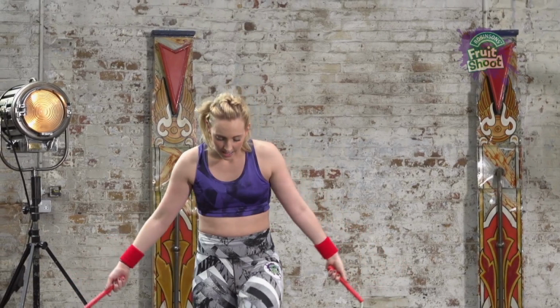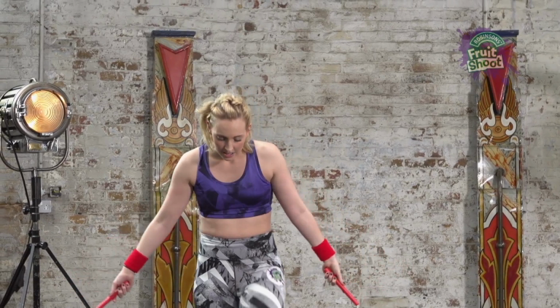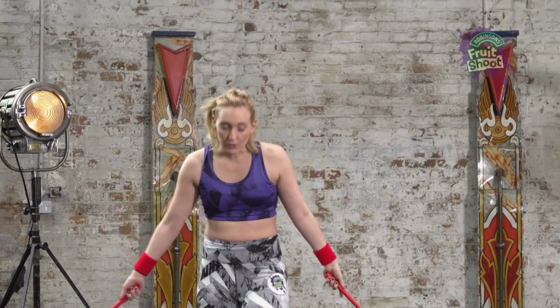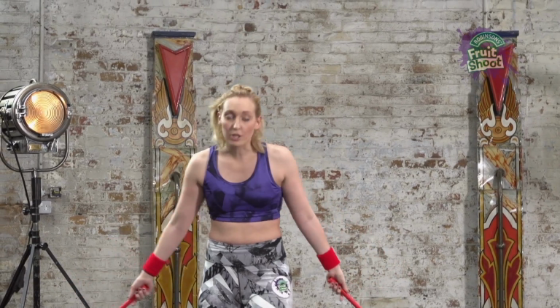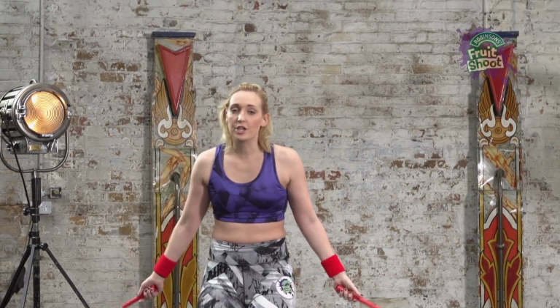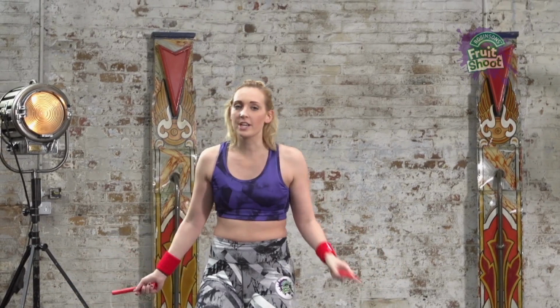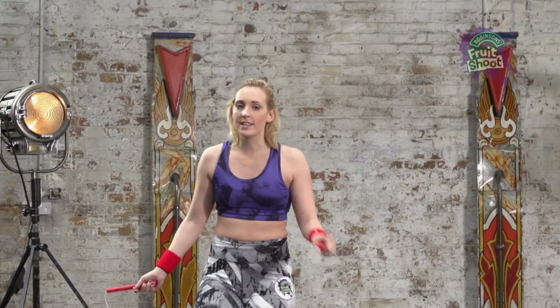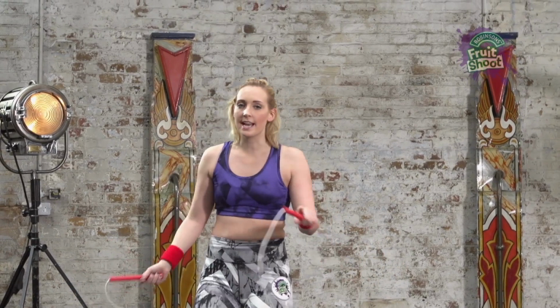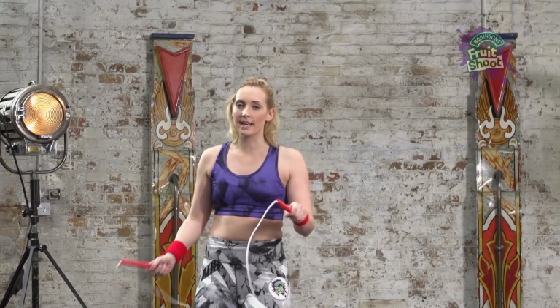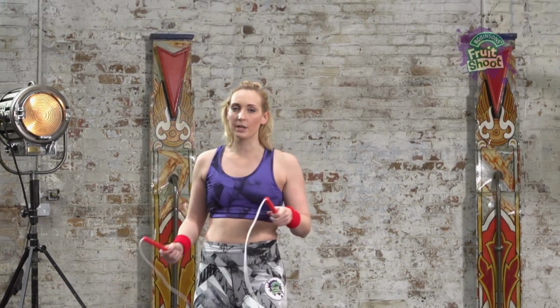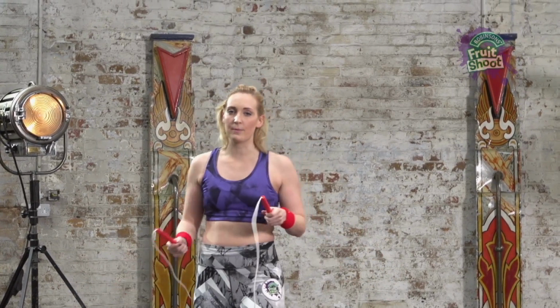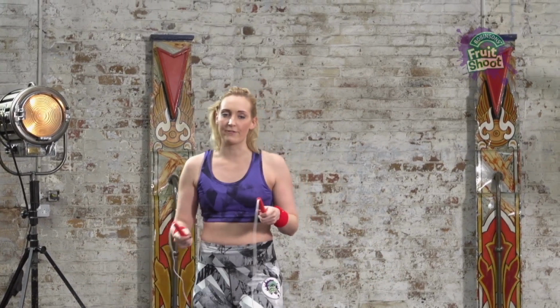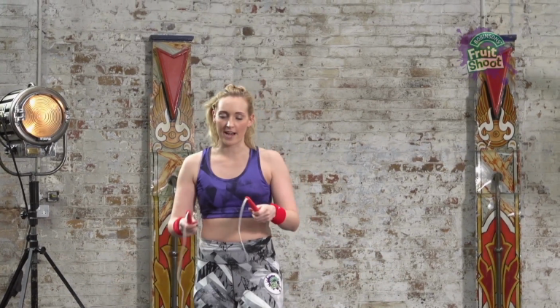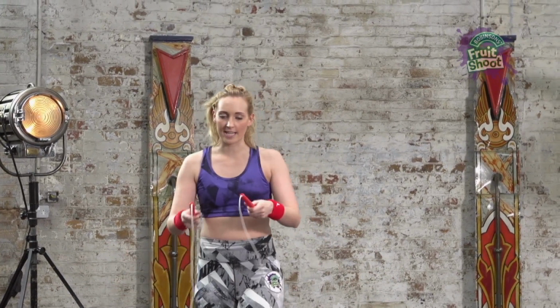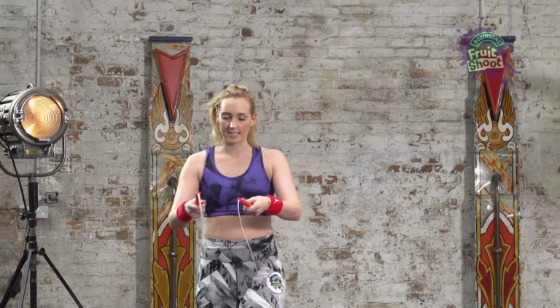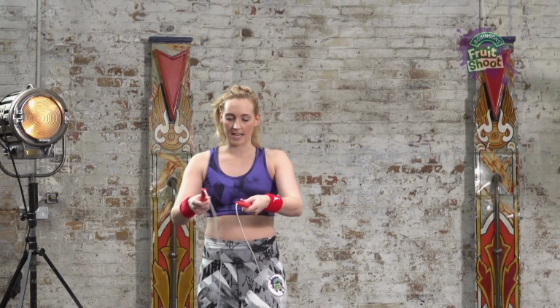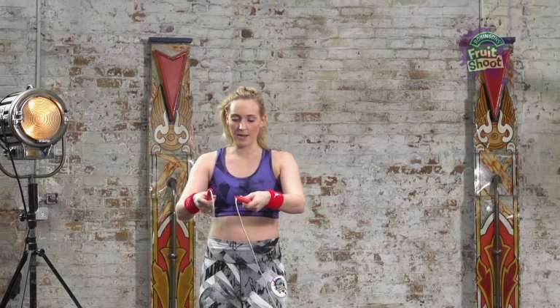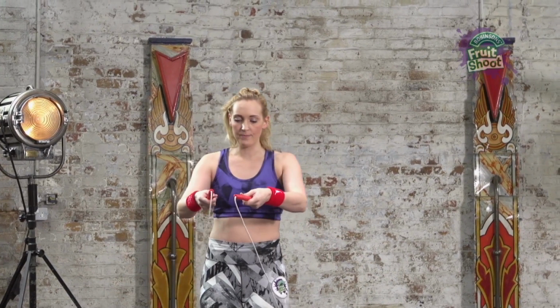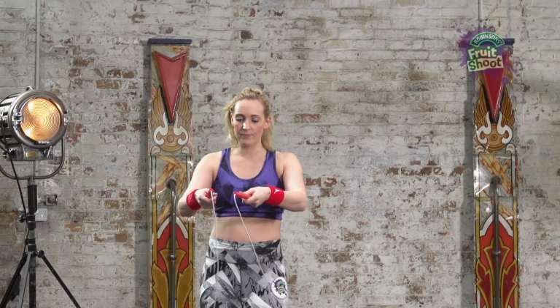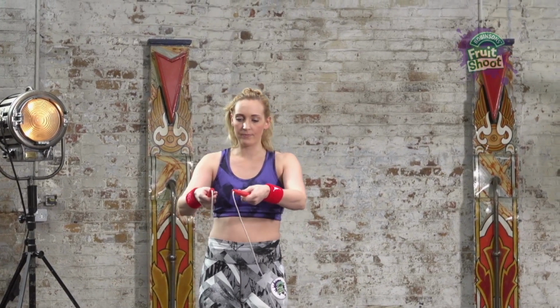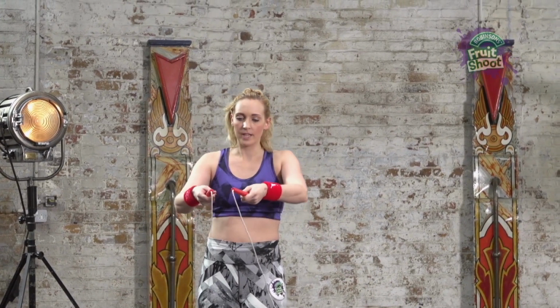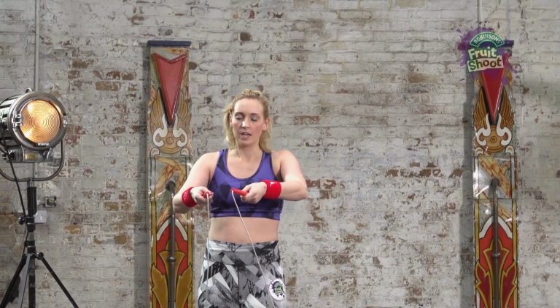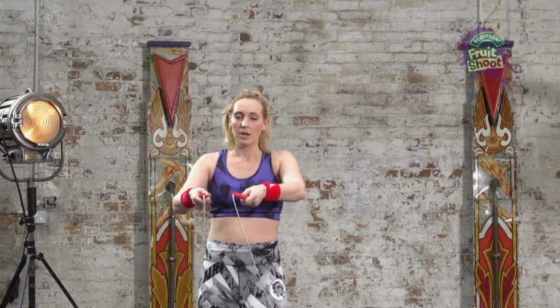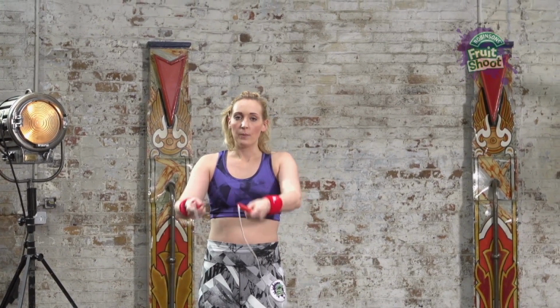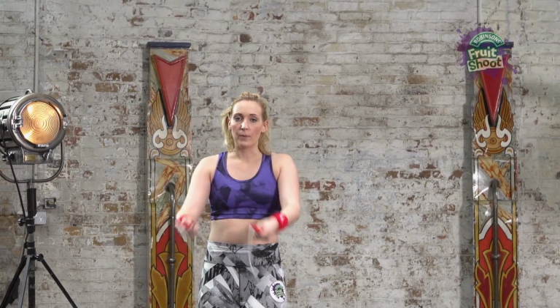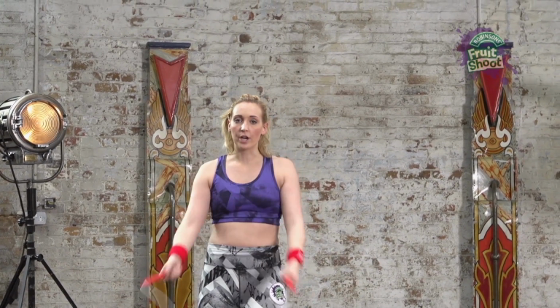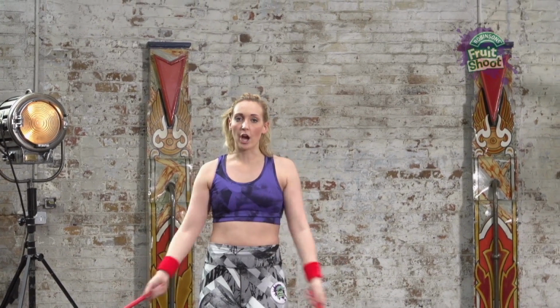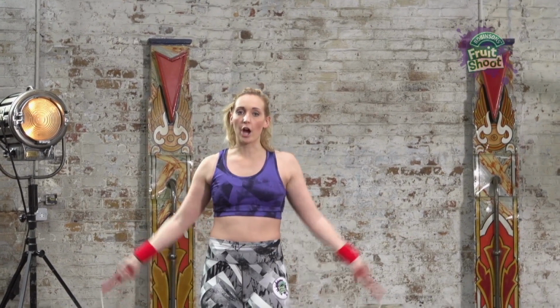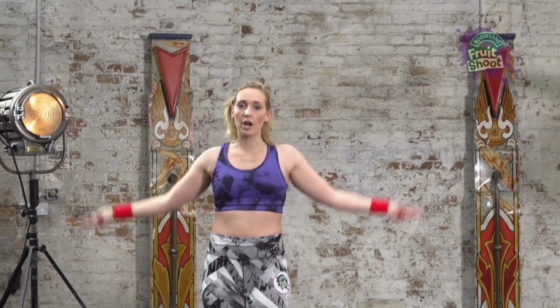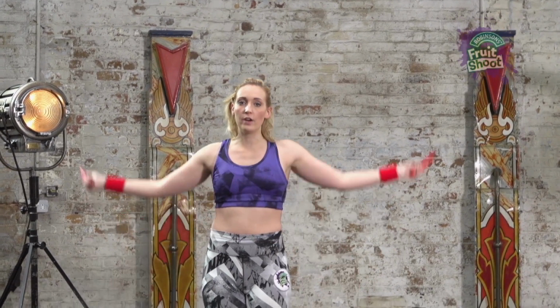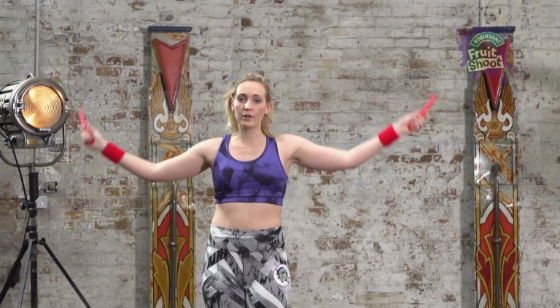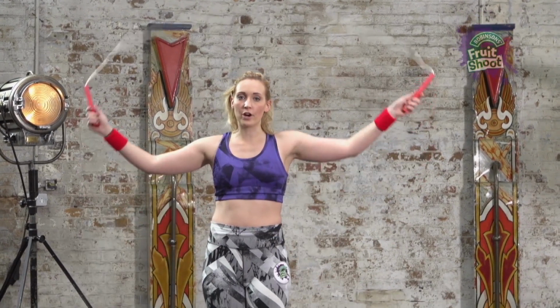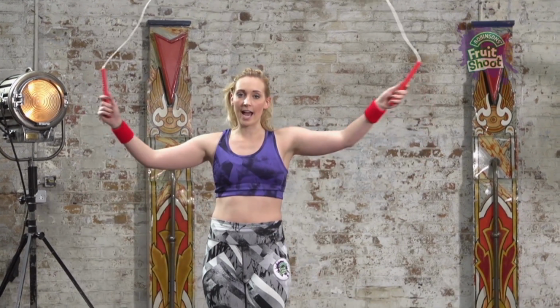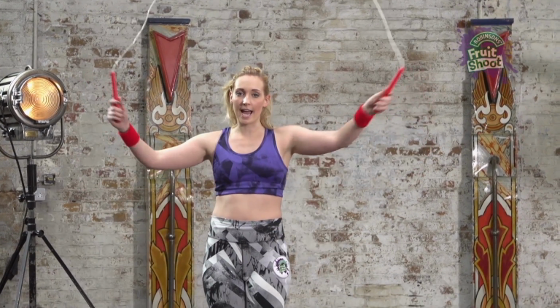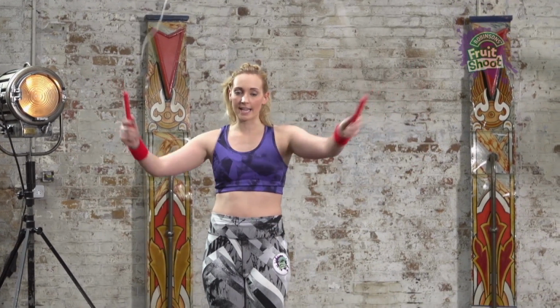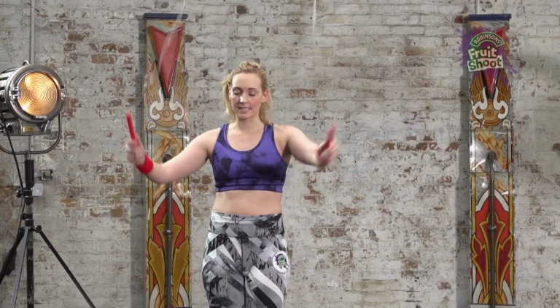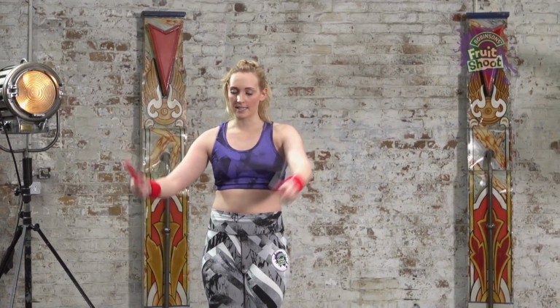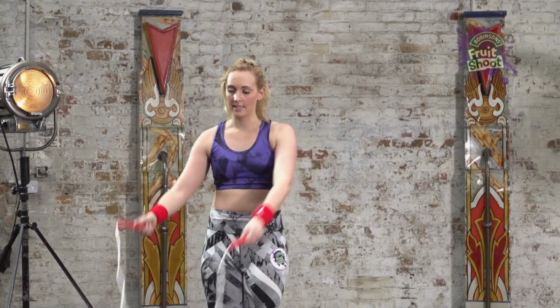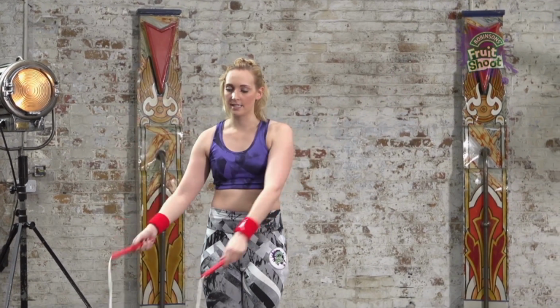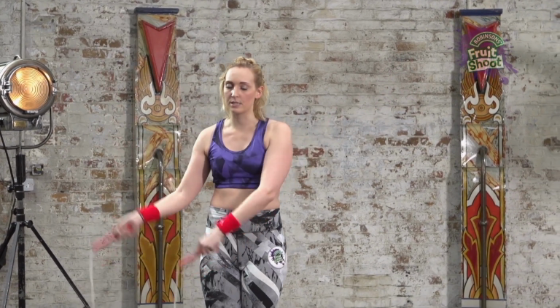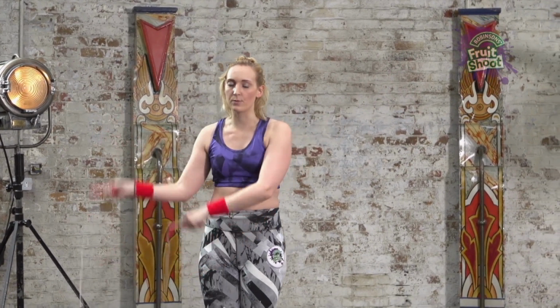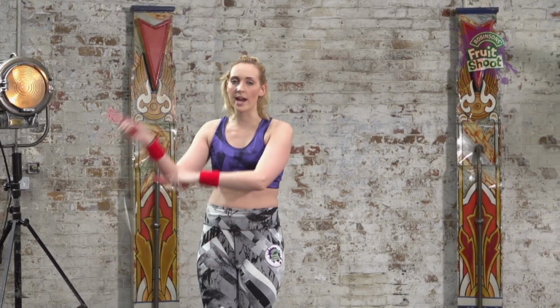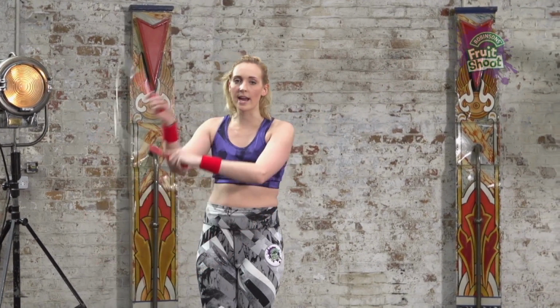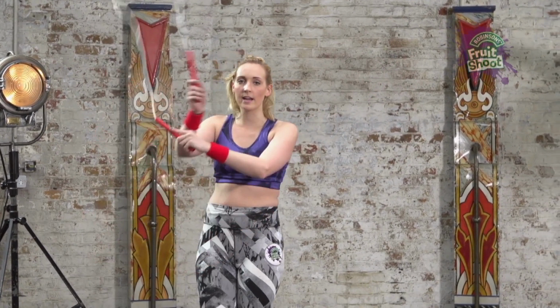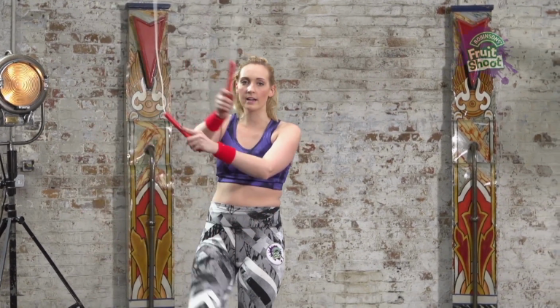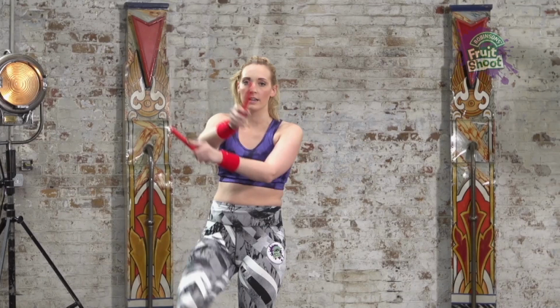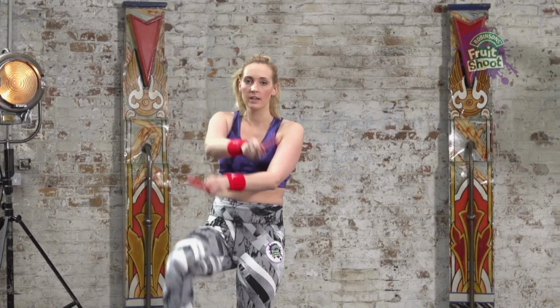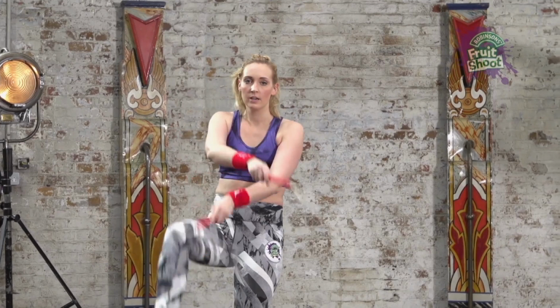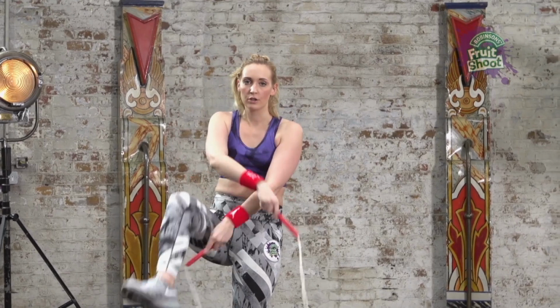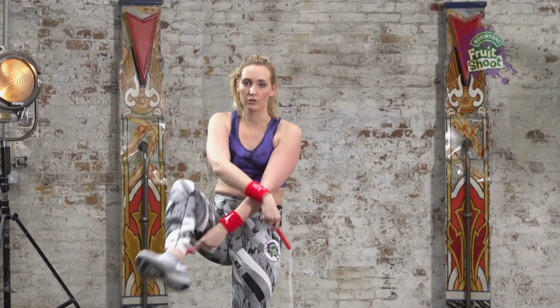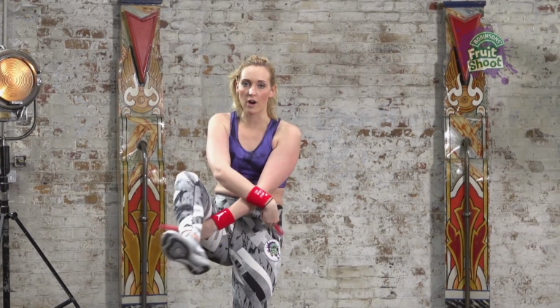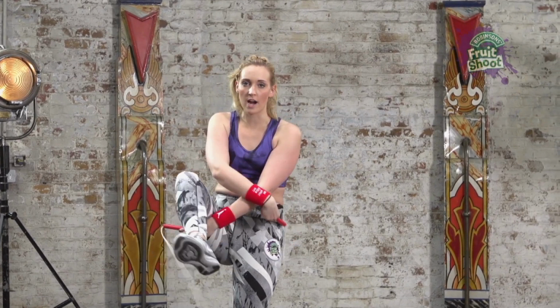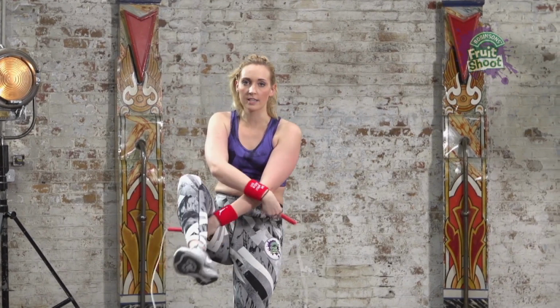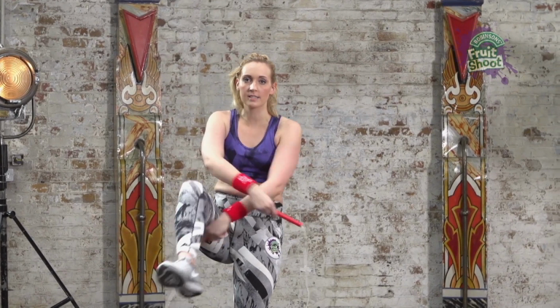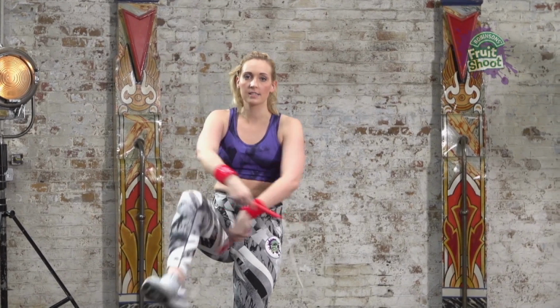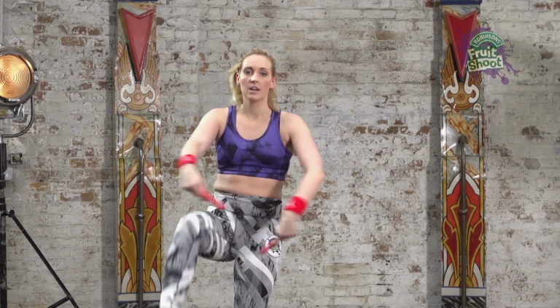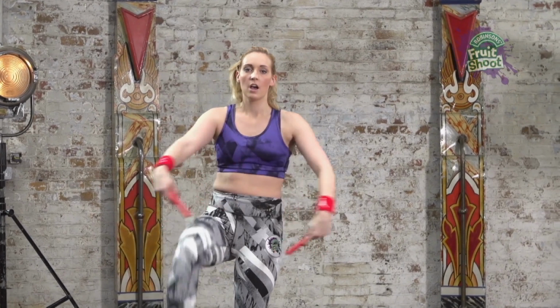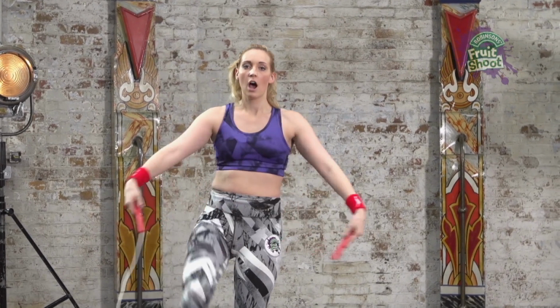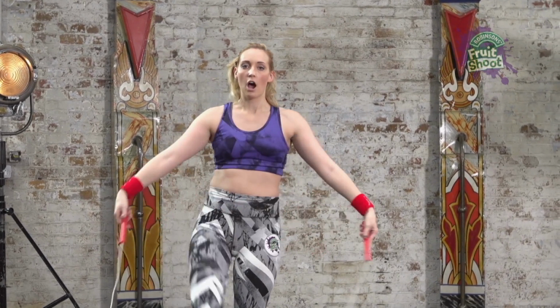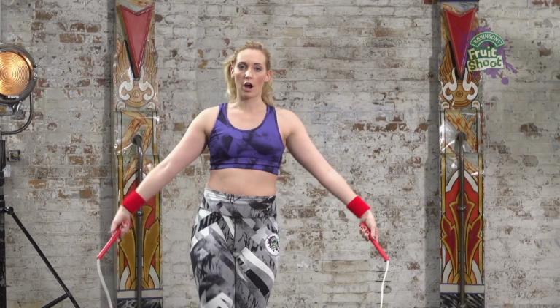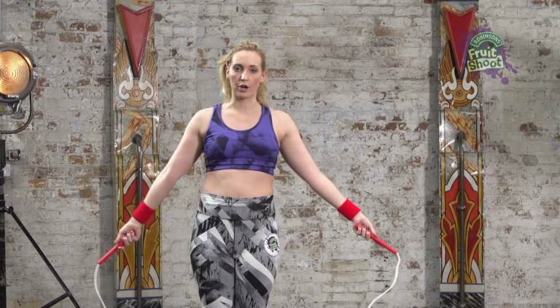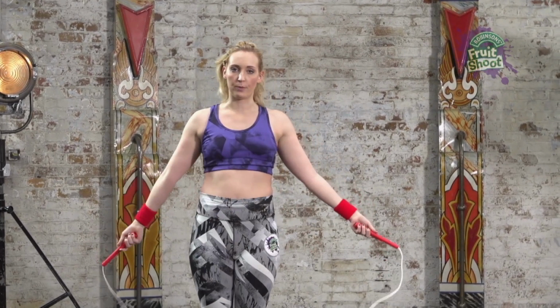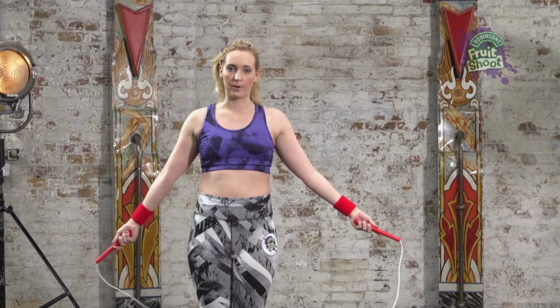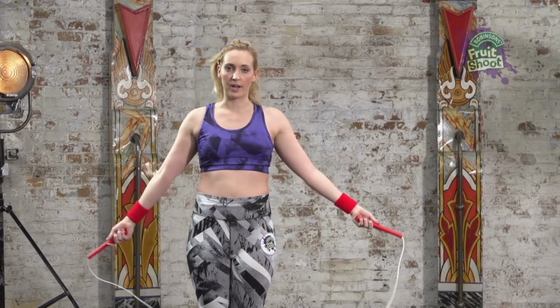So I'll show you that a little bit faster. Bring it over your head, swing, cross, open.